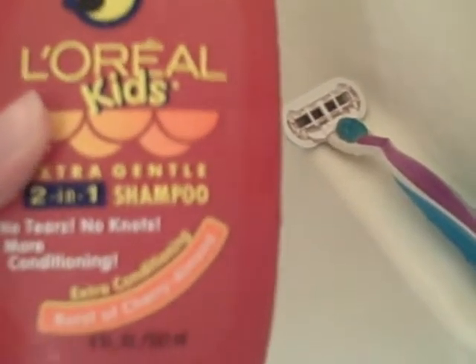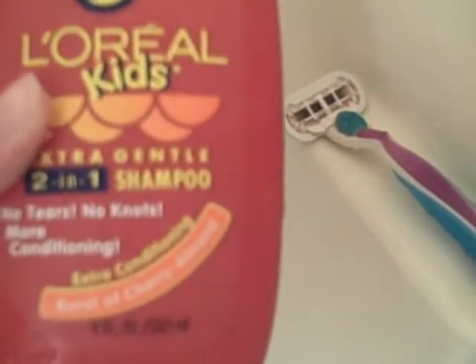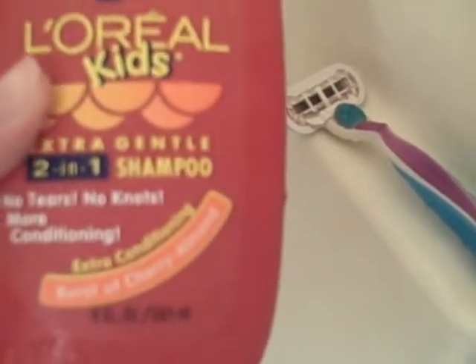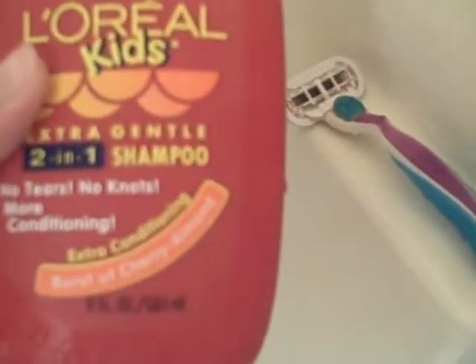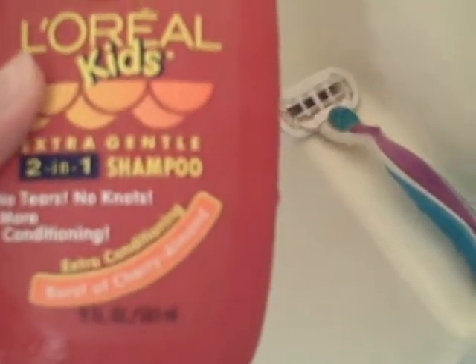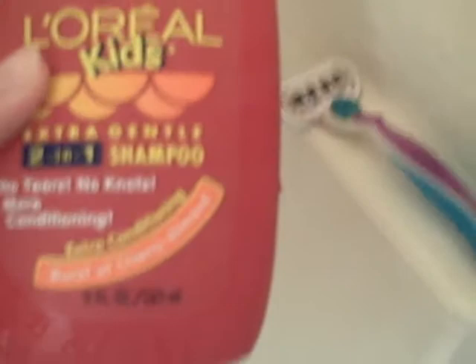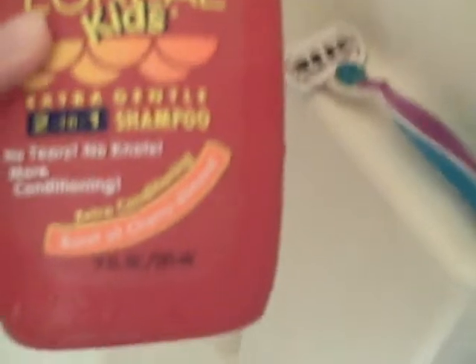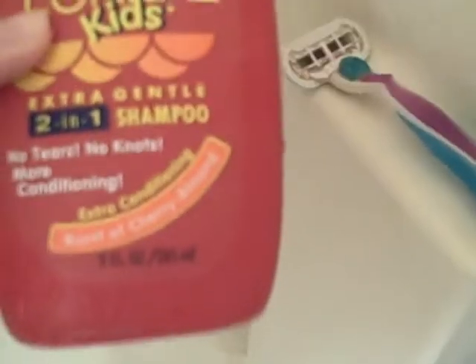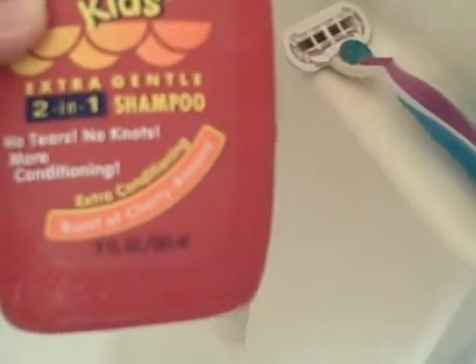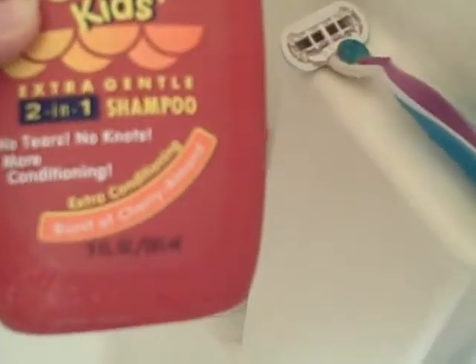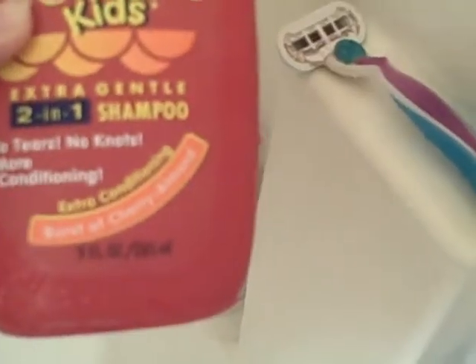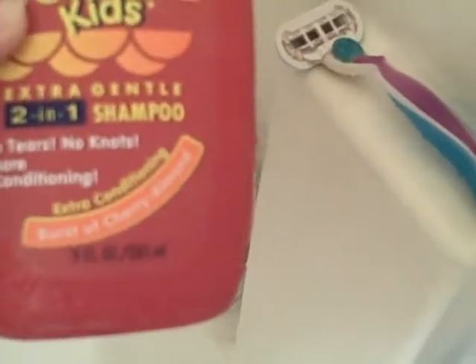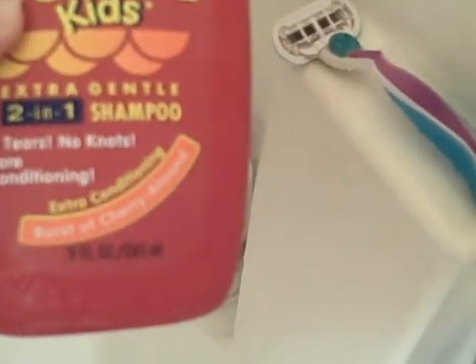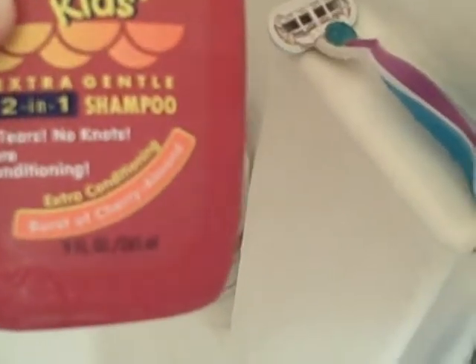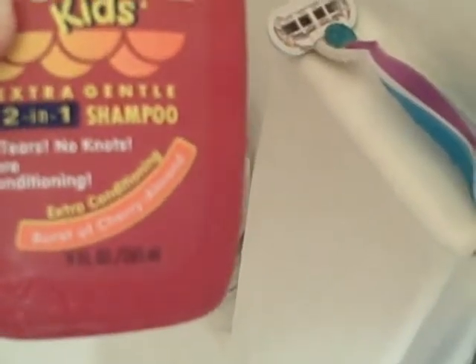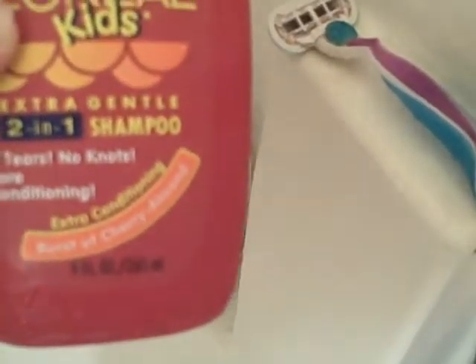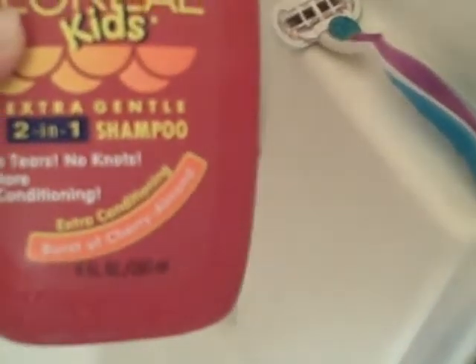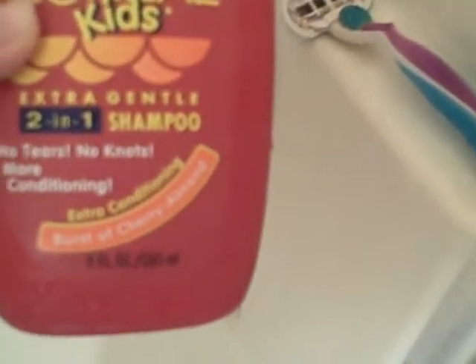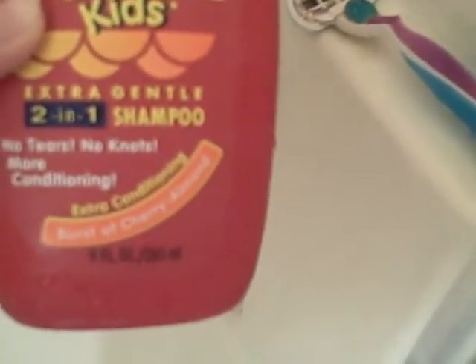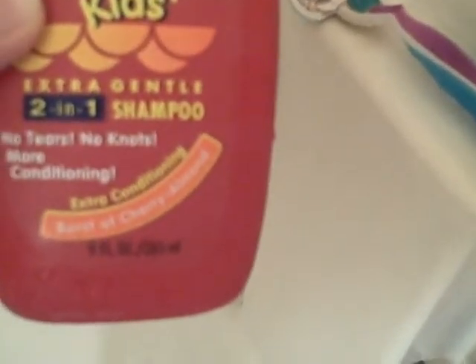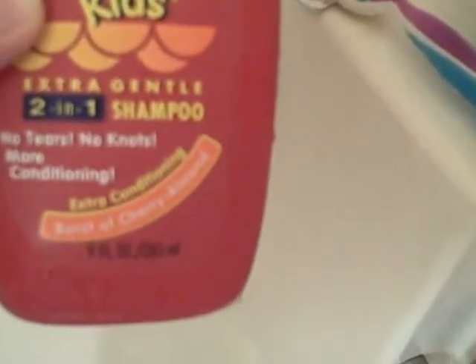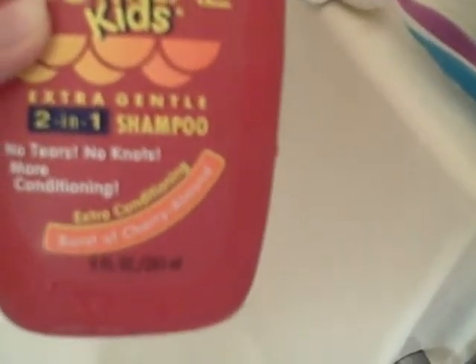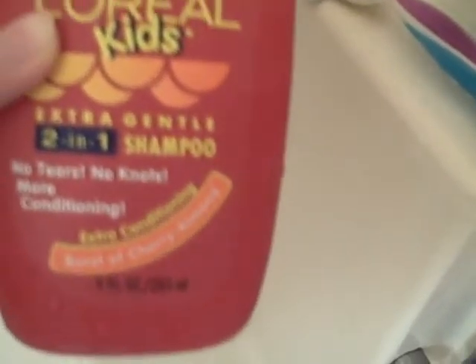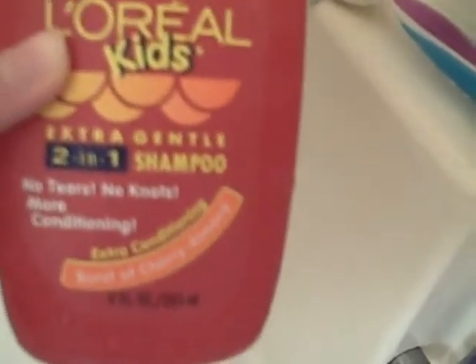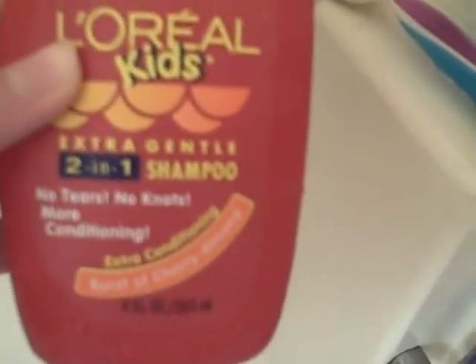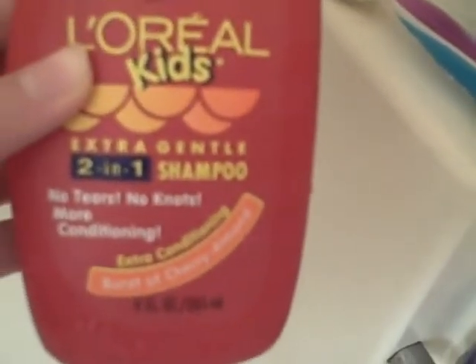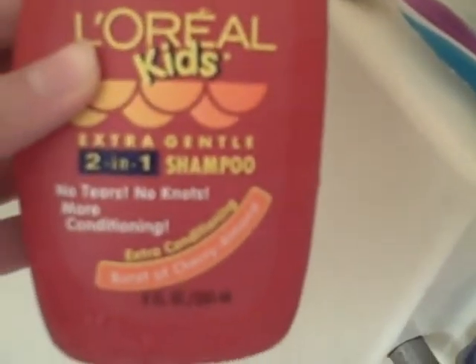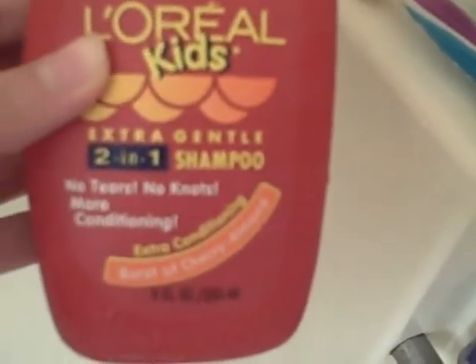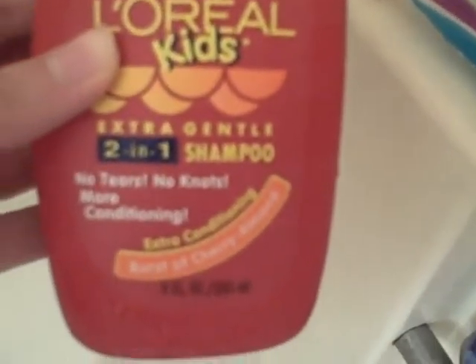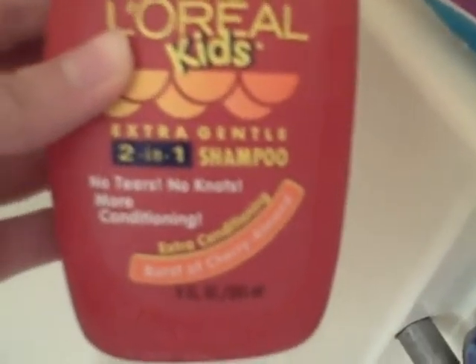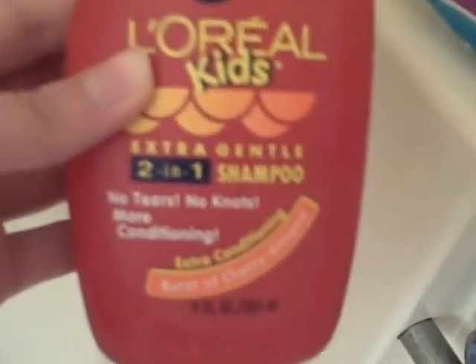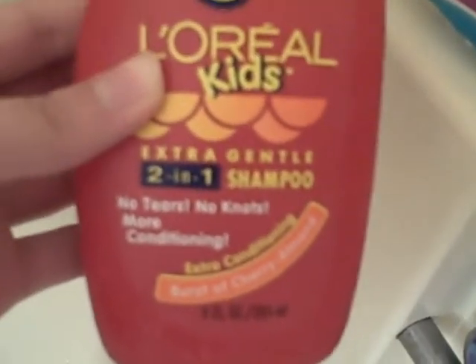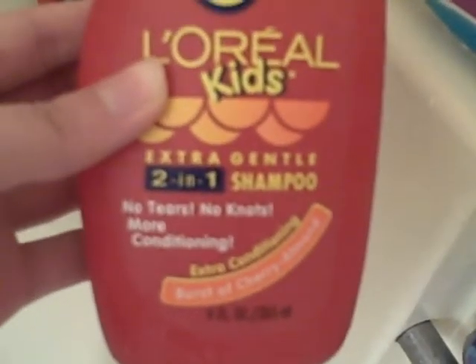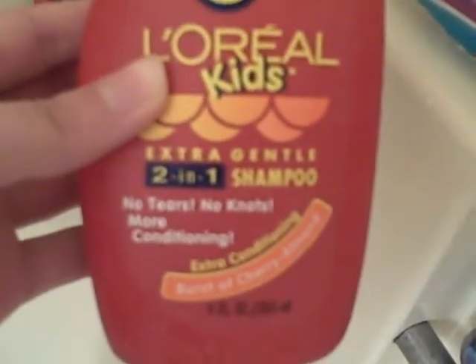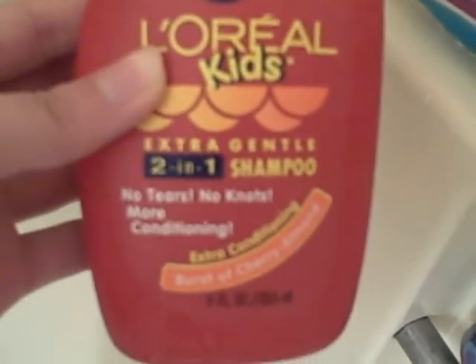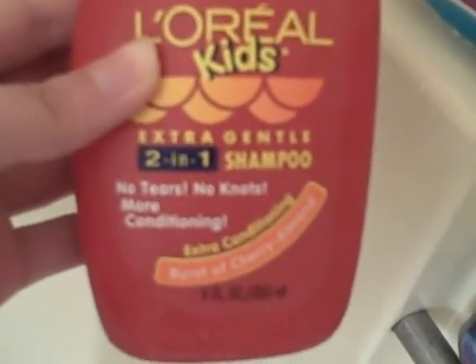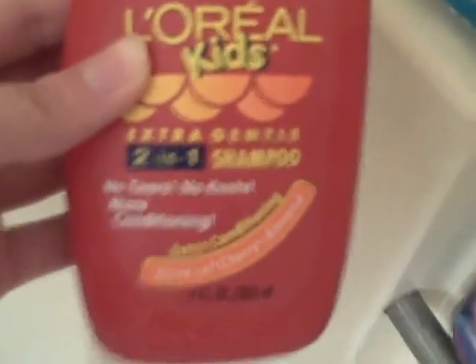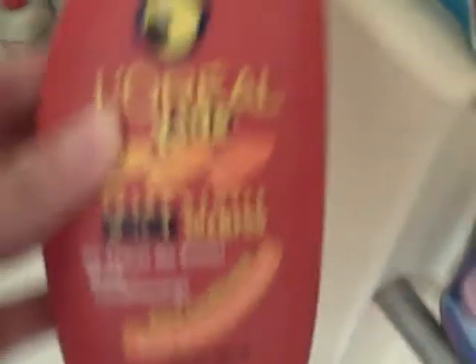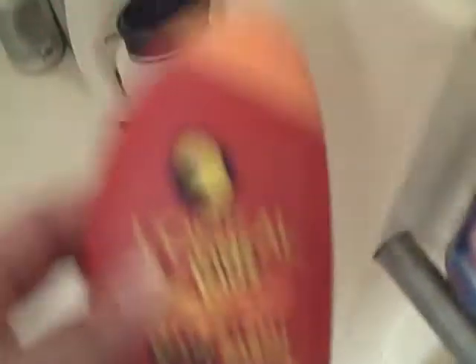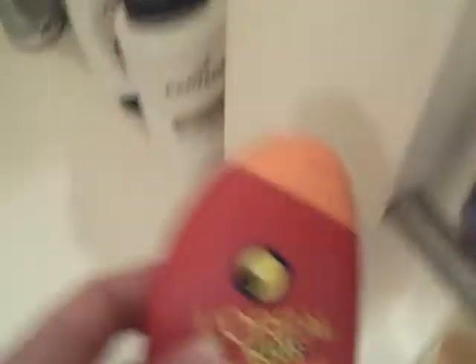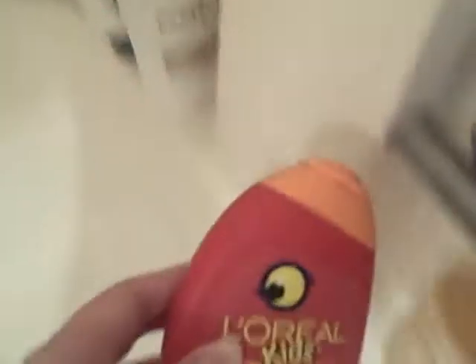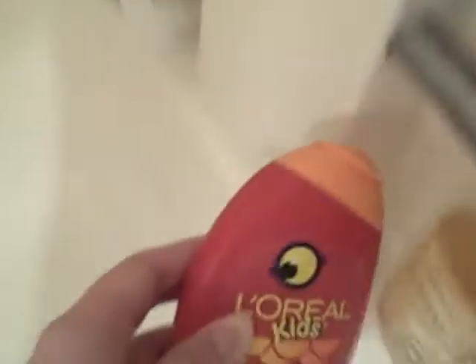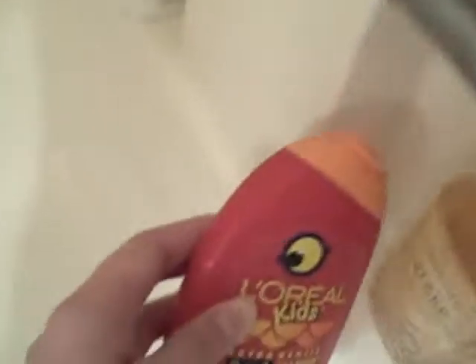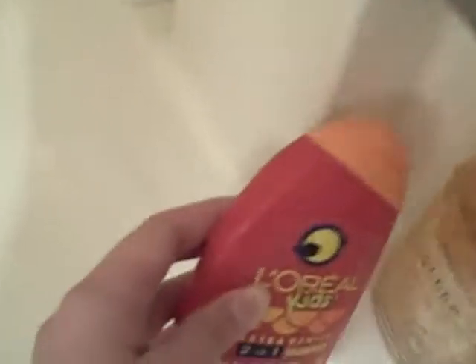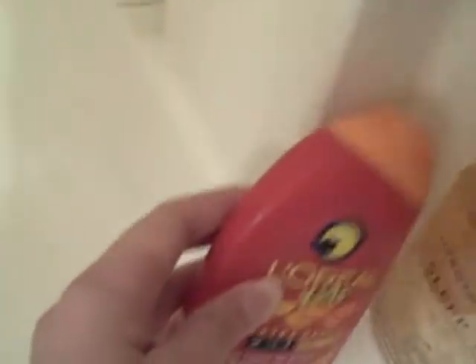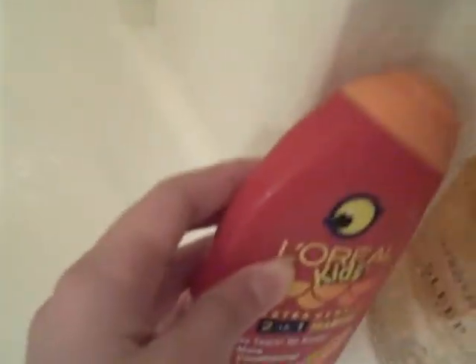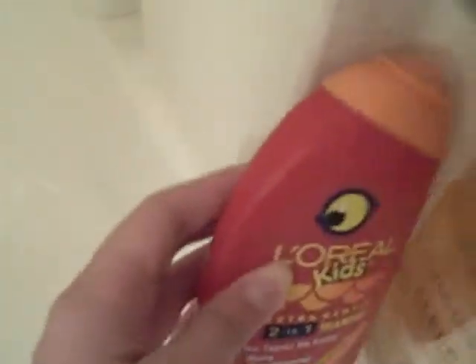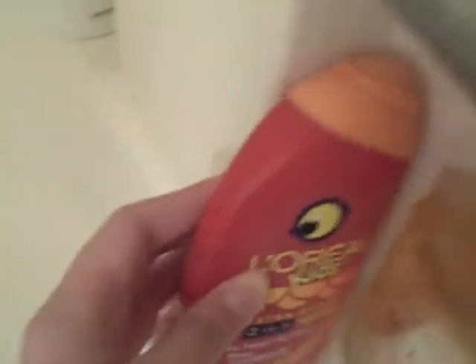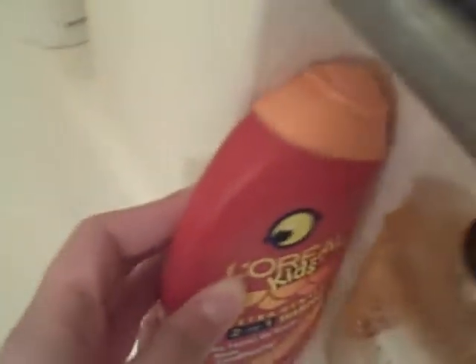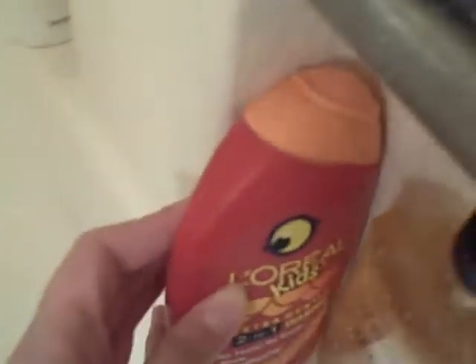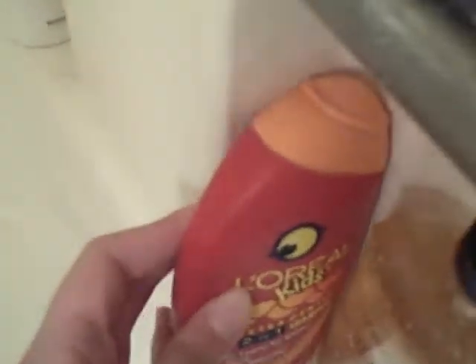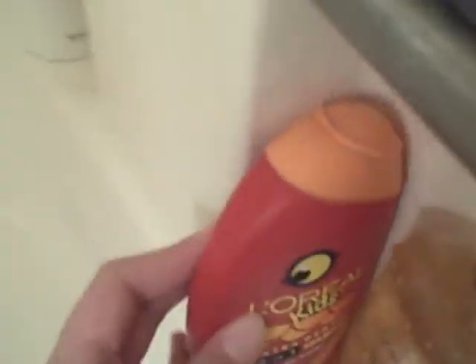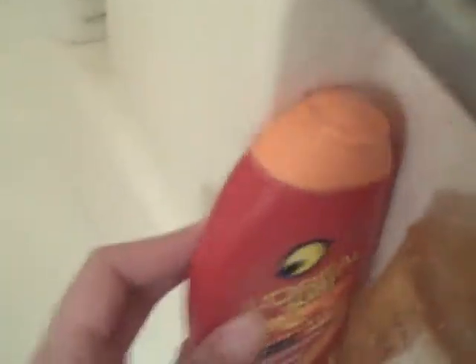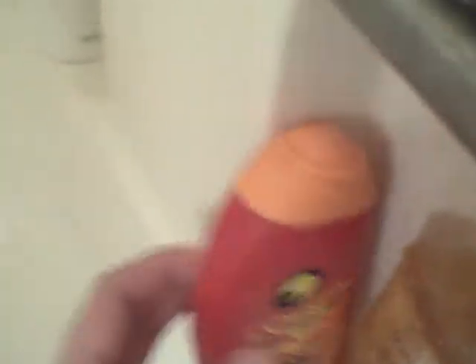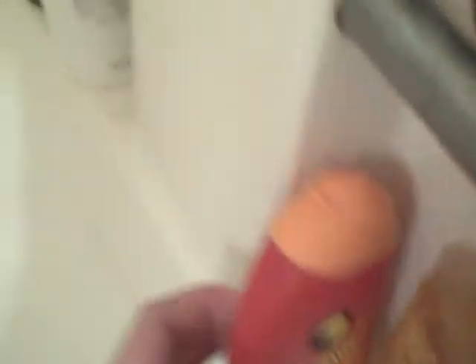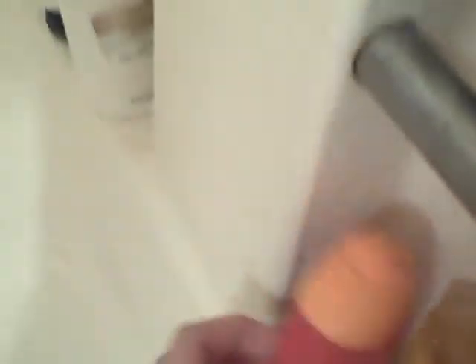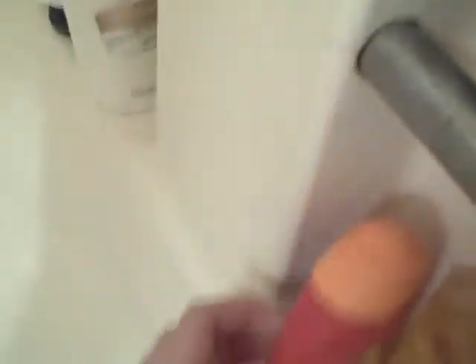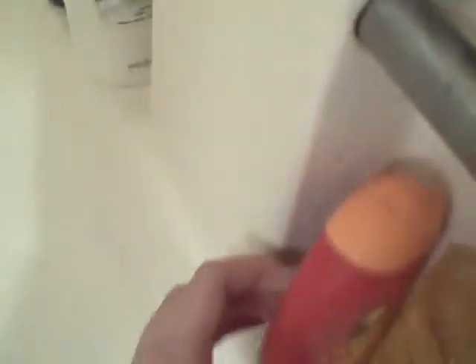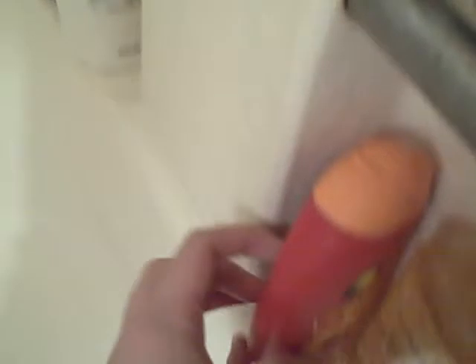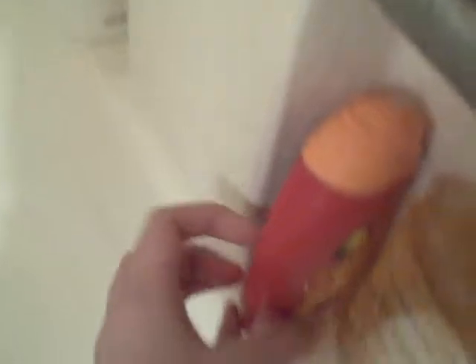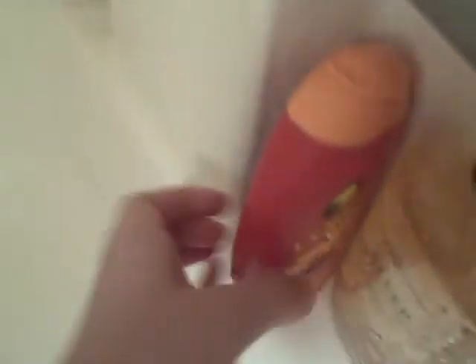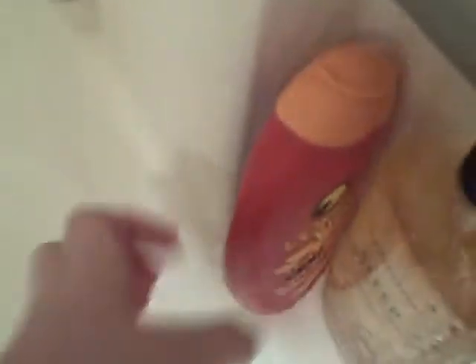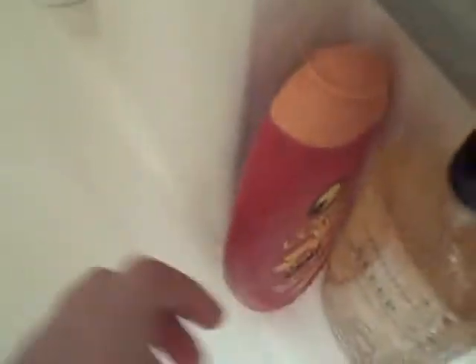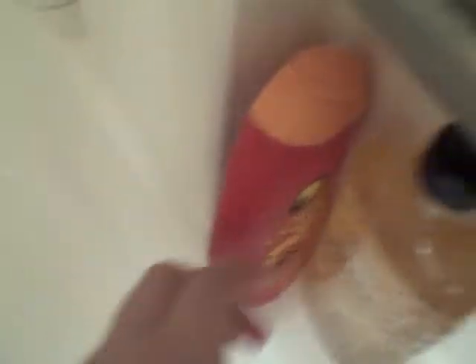And then this is L'Oreal Kids Extra Gentle 2-in-1 Shampoo. I used to use this, but not anymore.